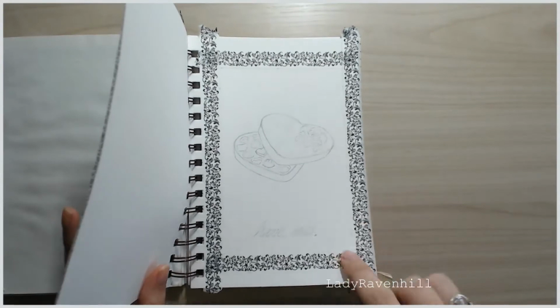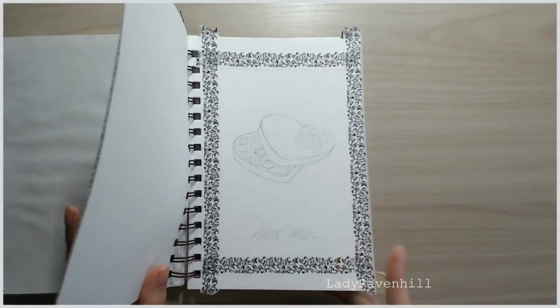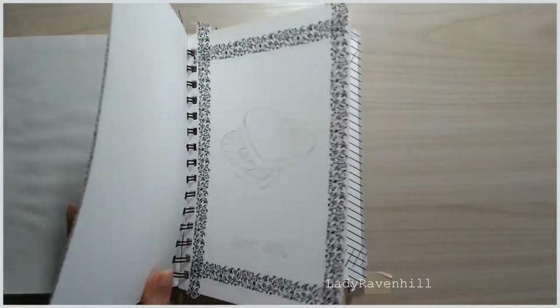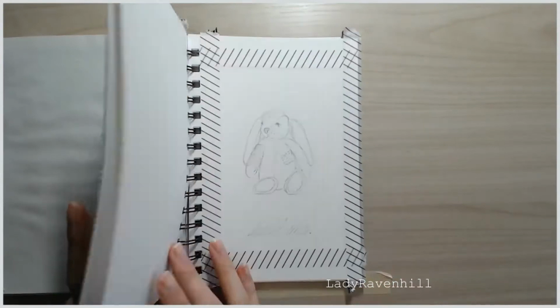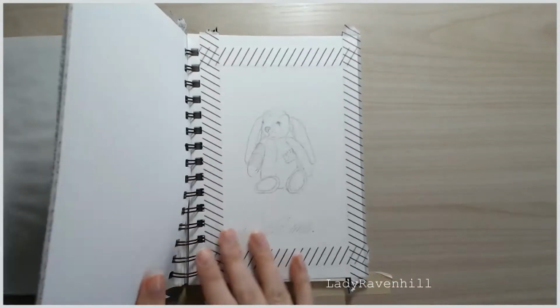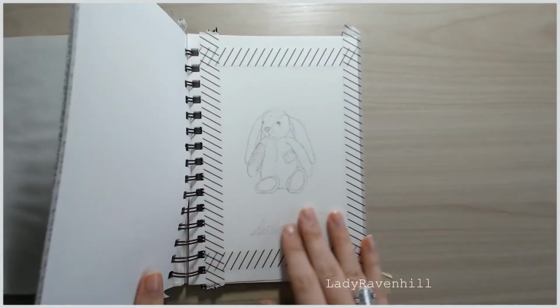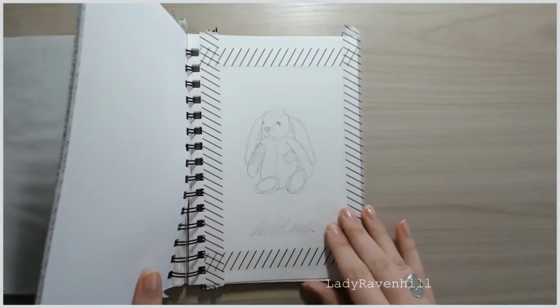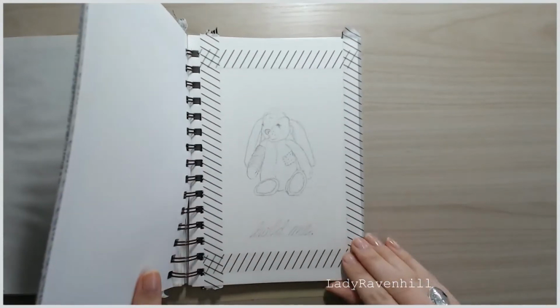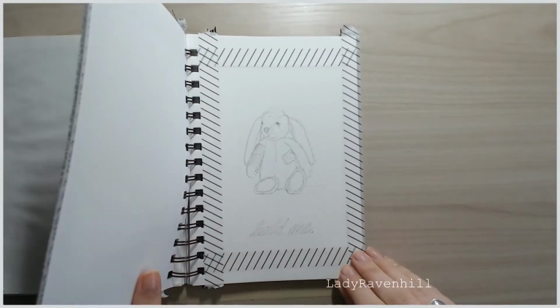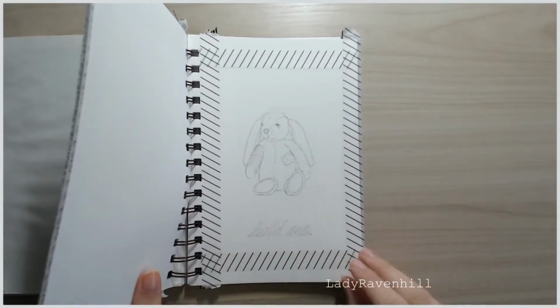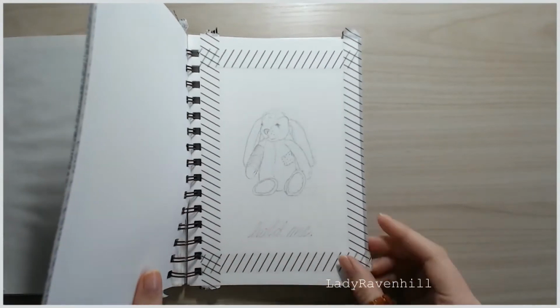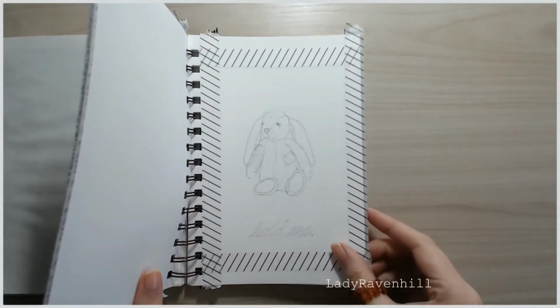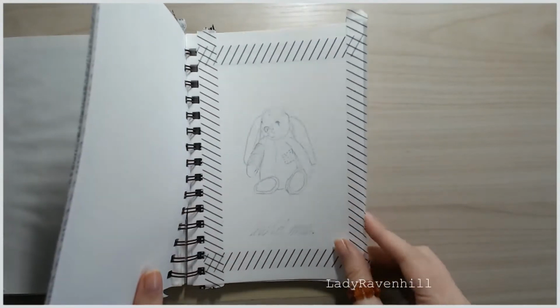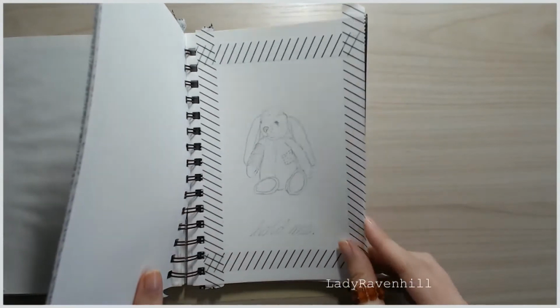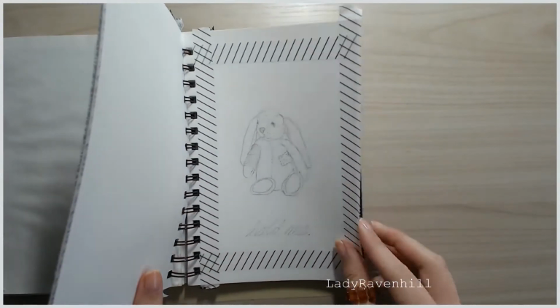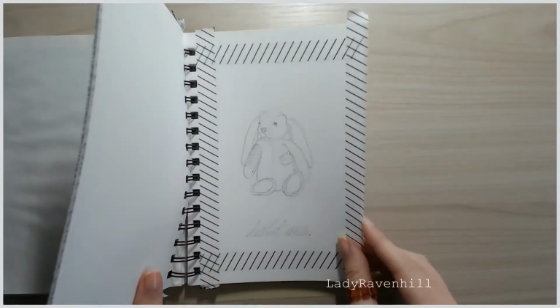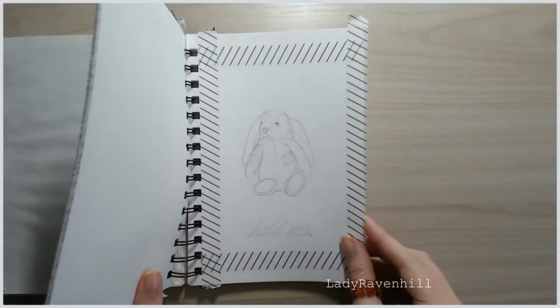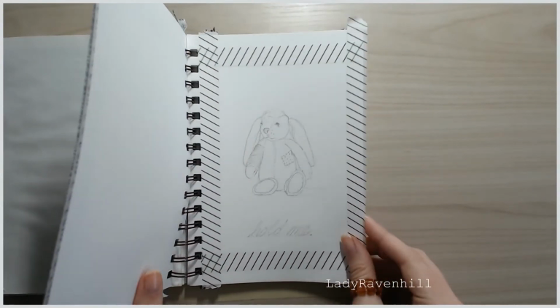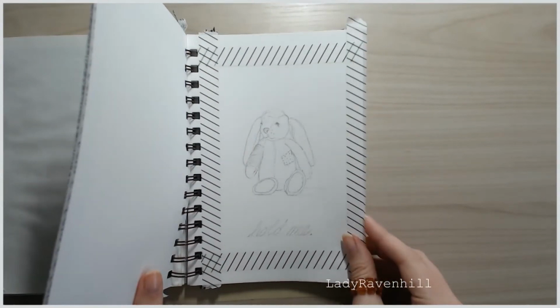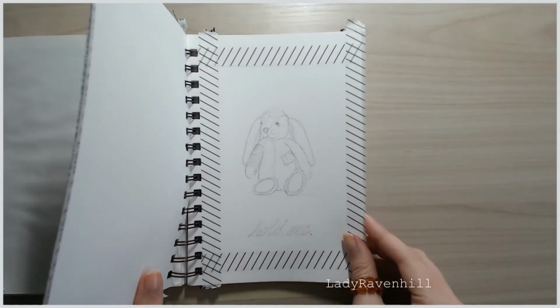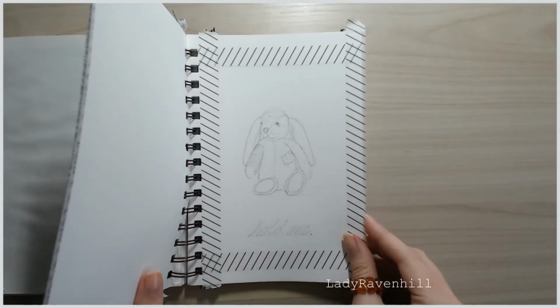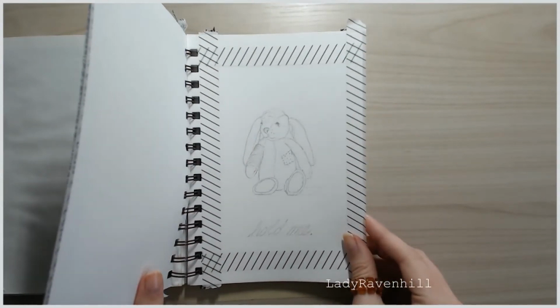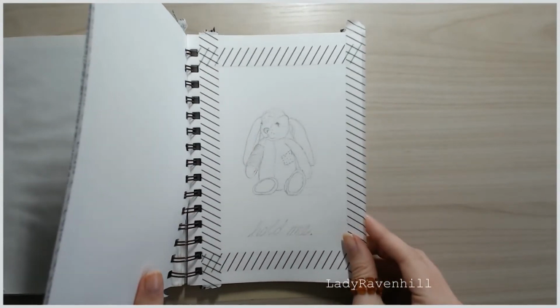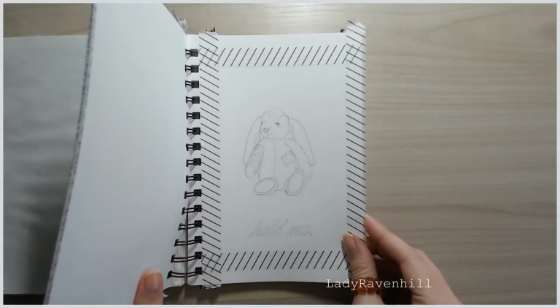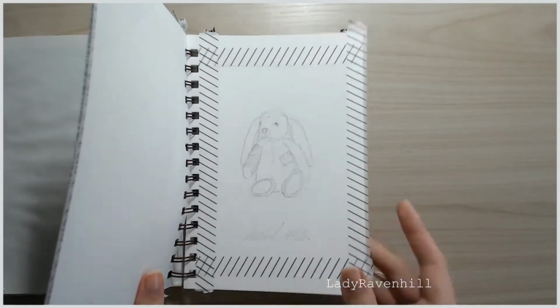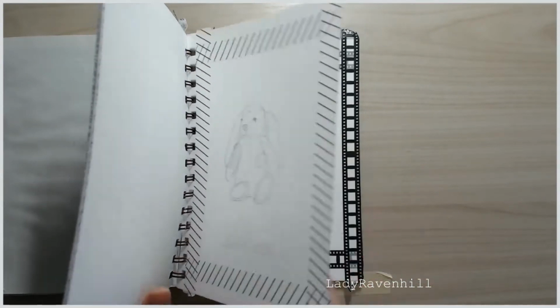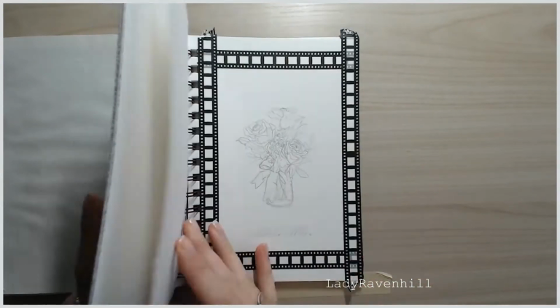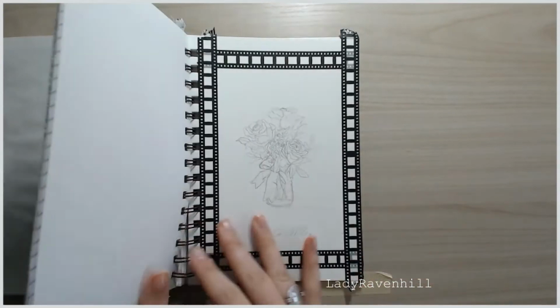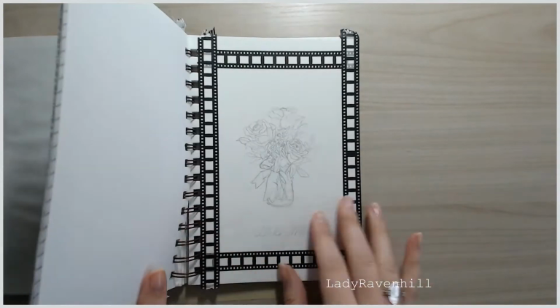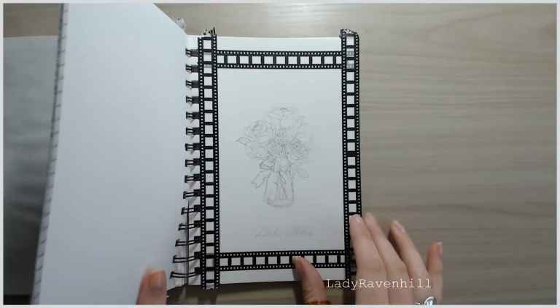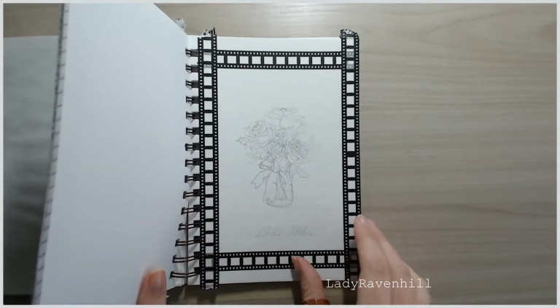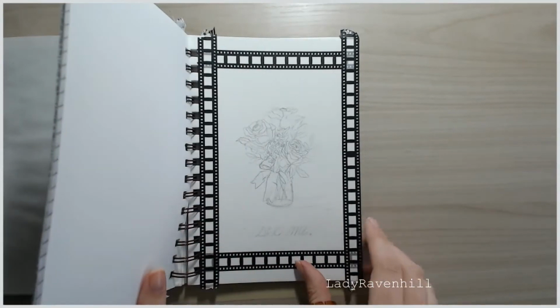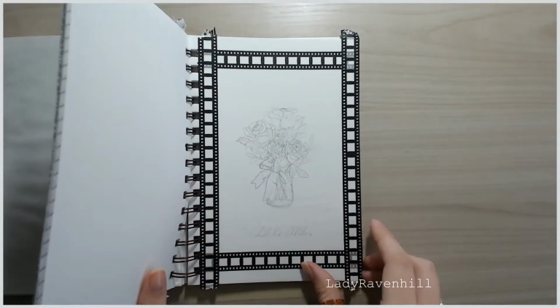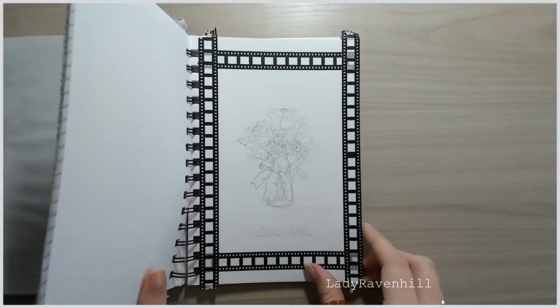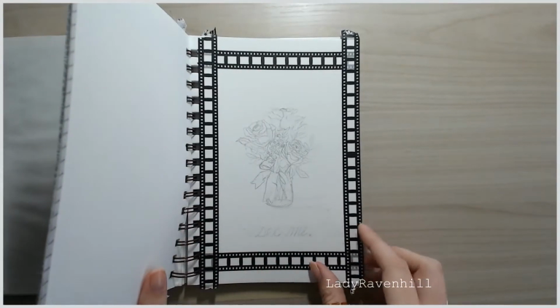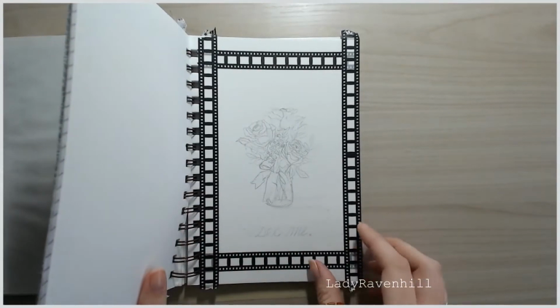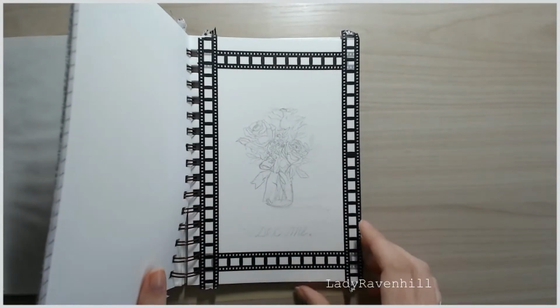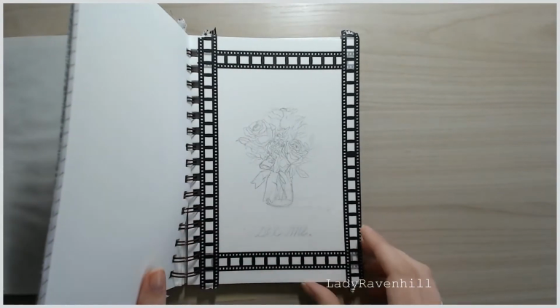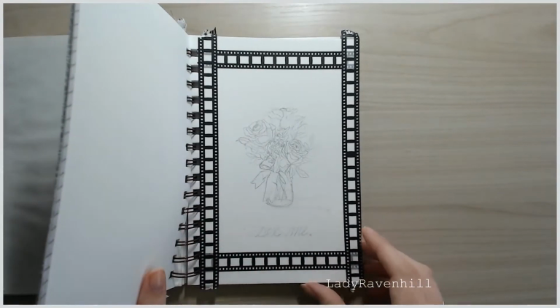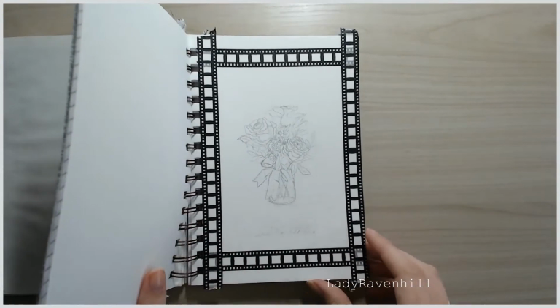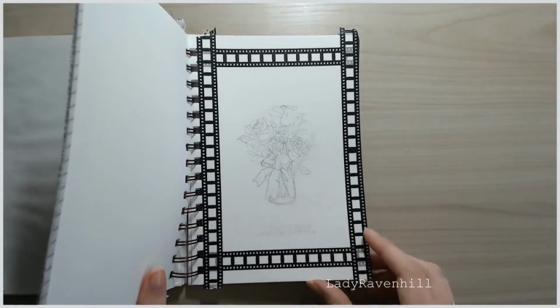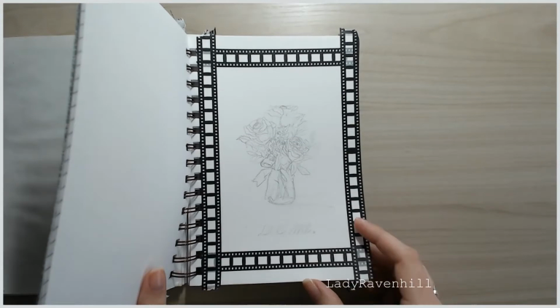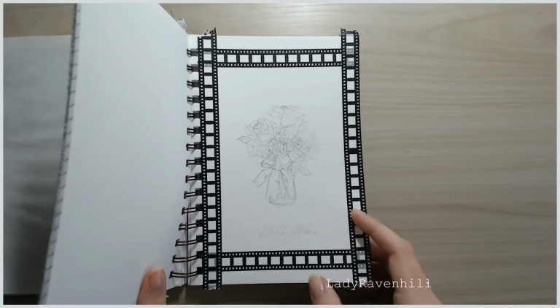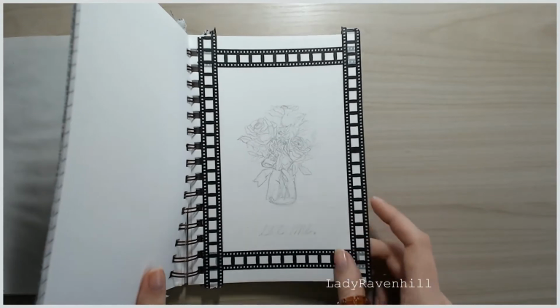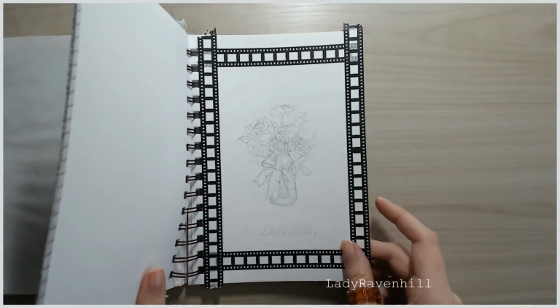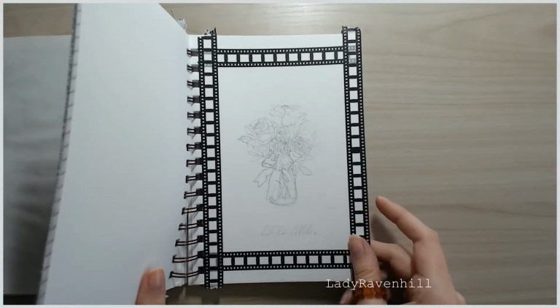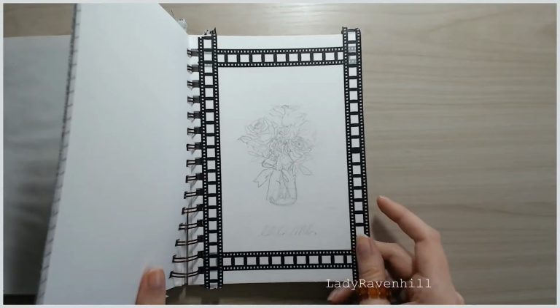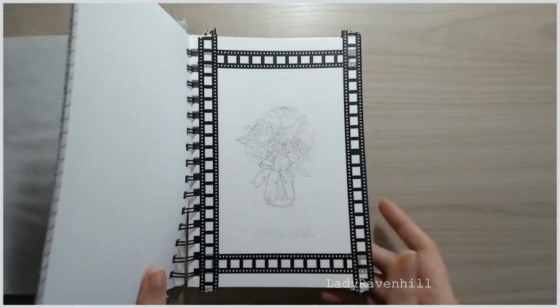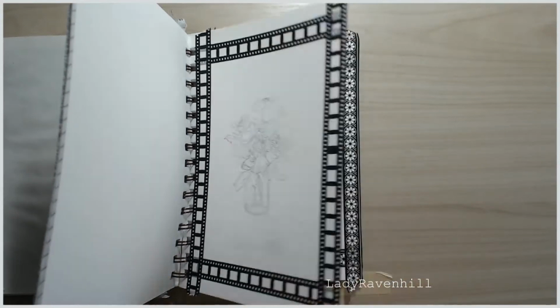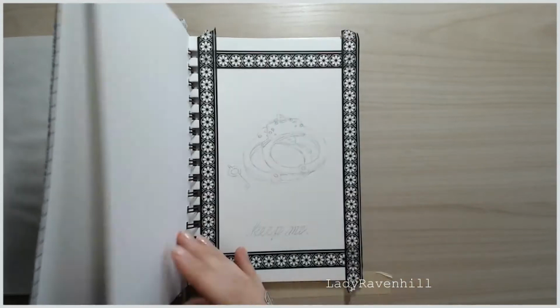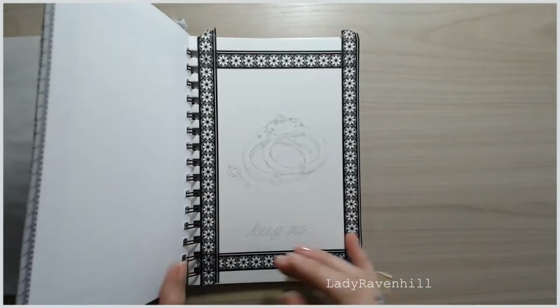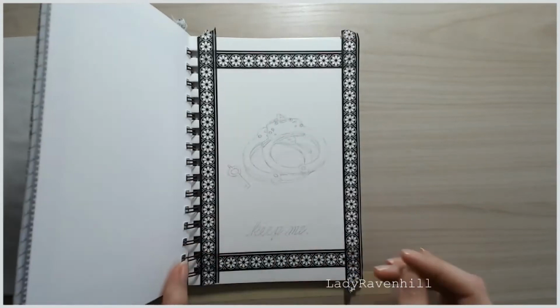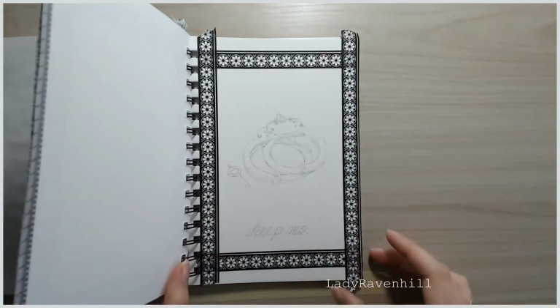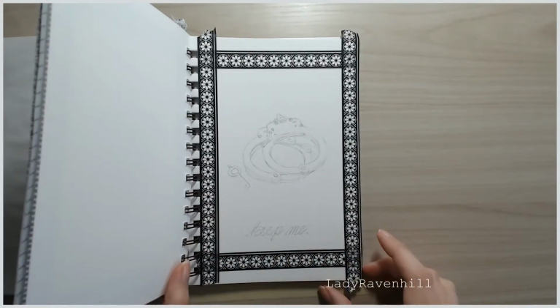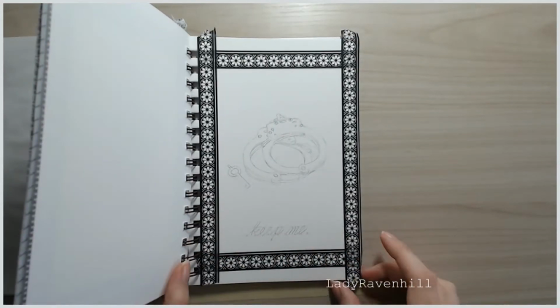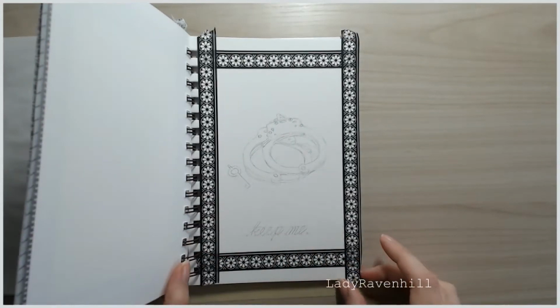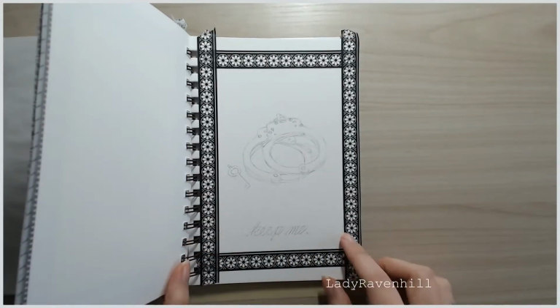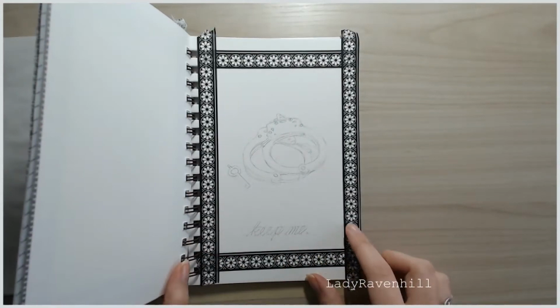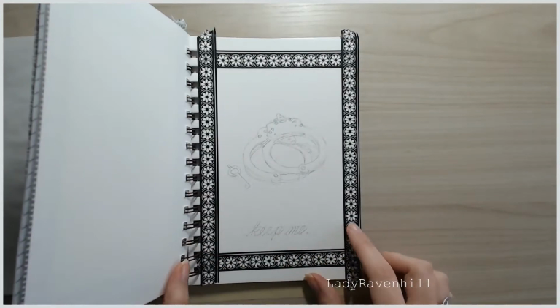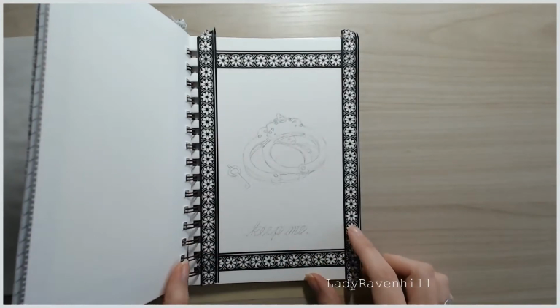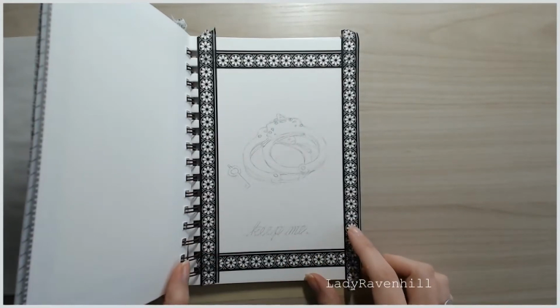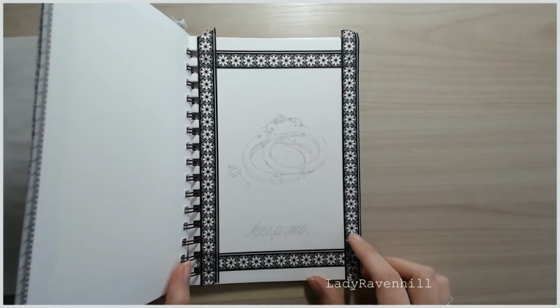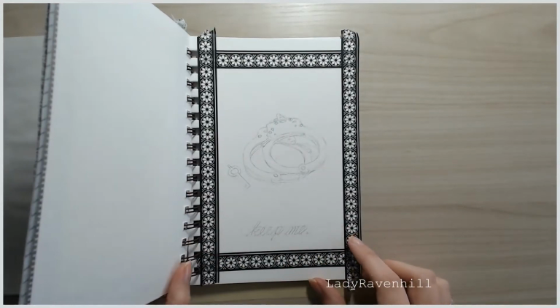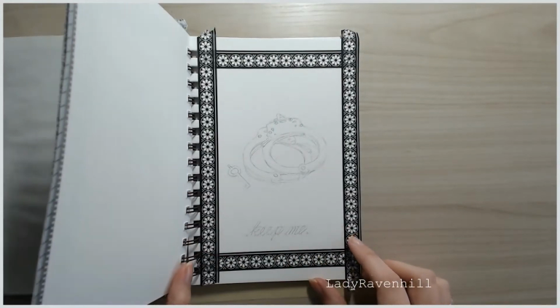Here are my pencil sketches and the washi tape, all prepped and ready to go.